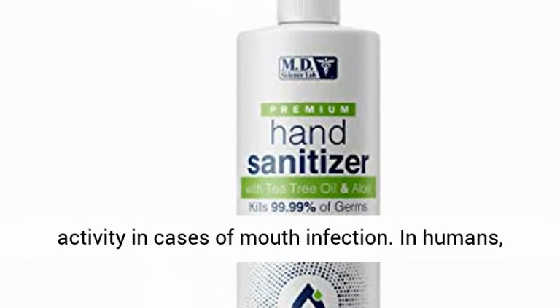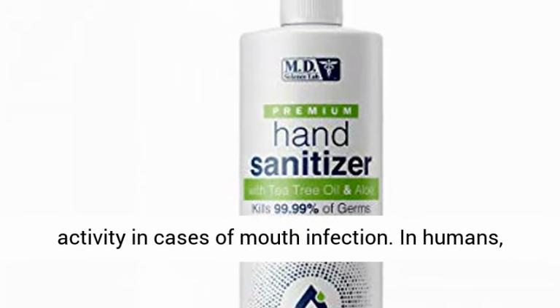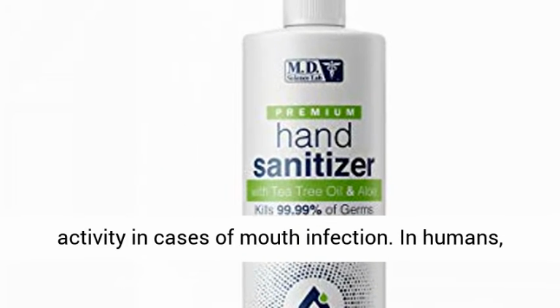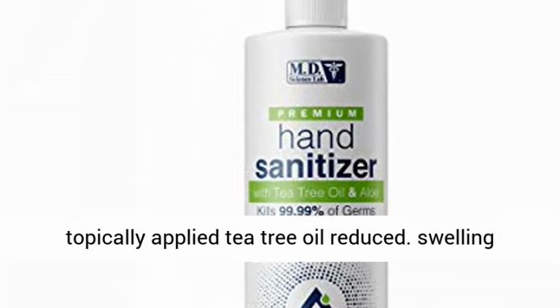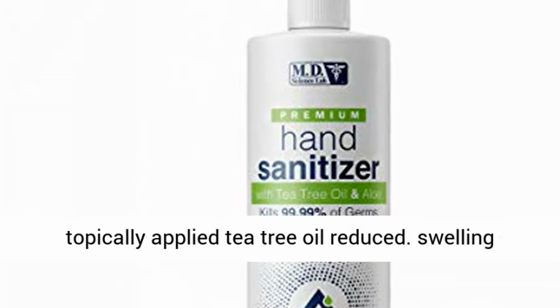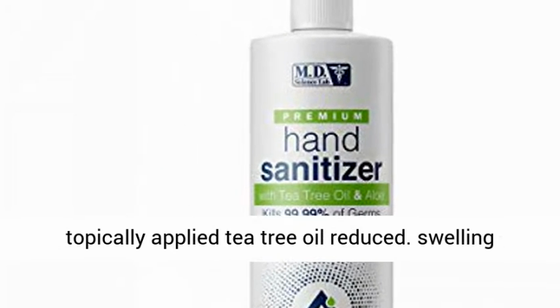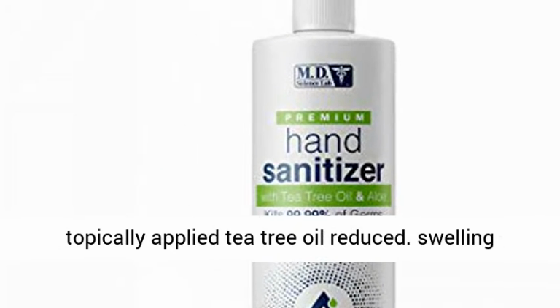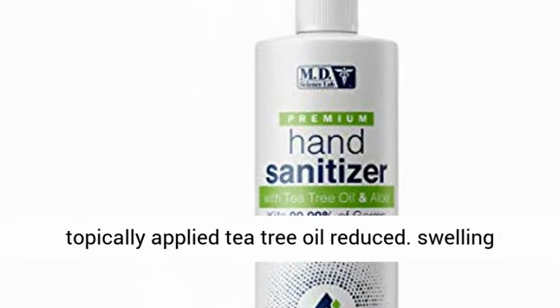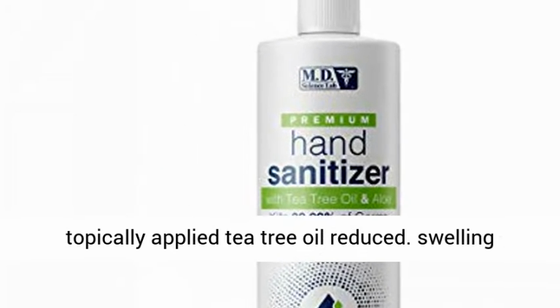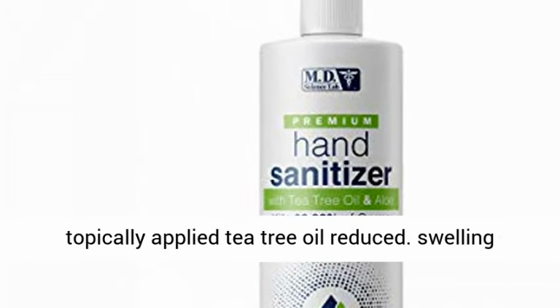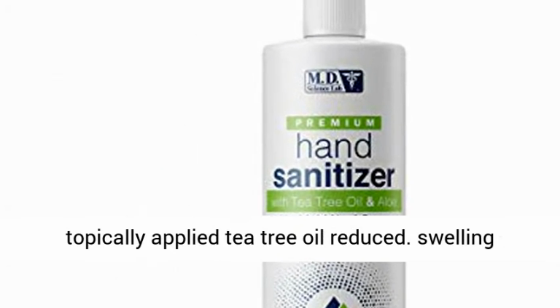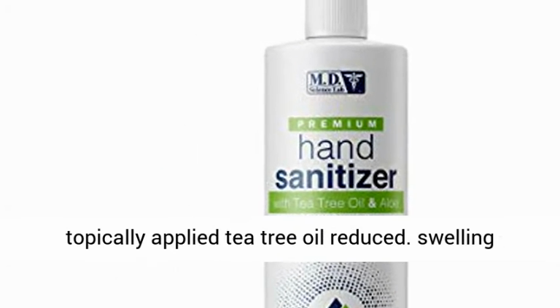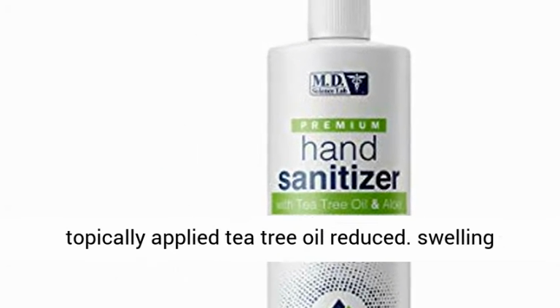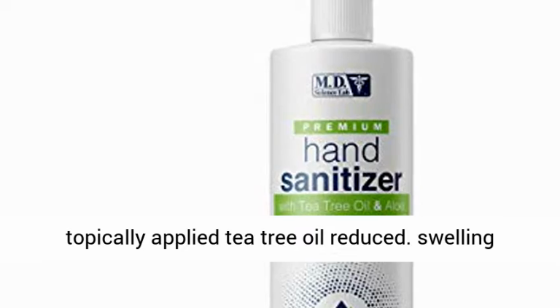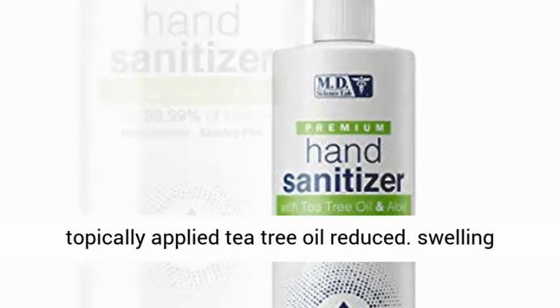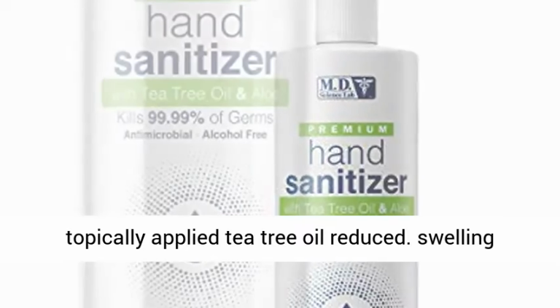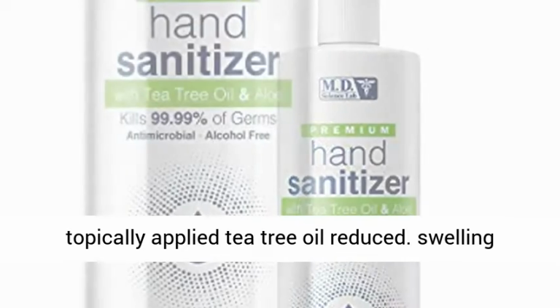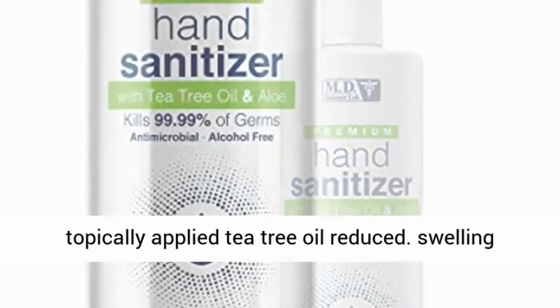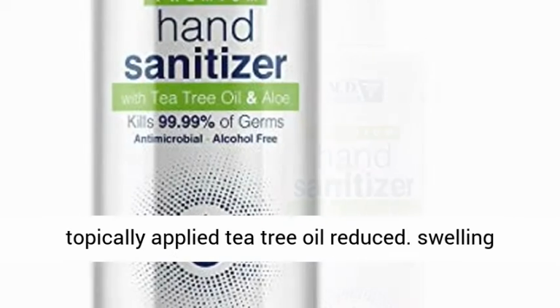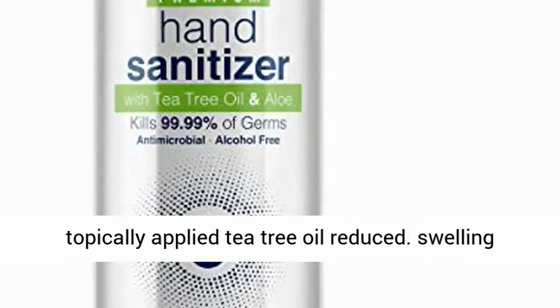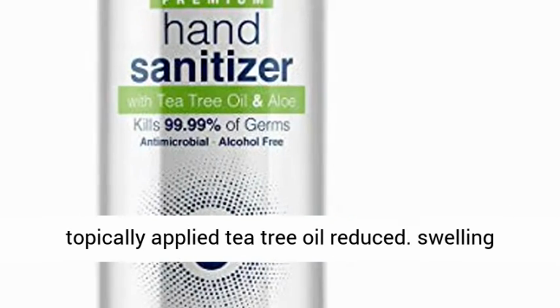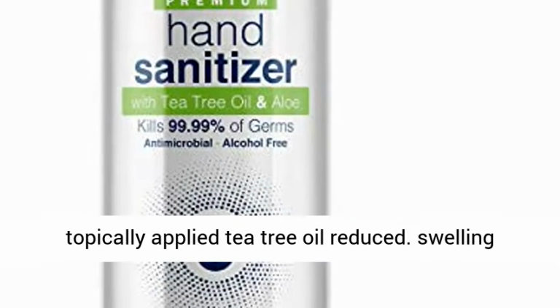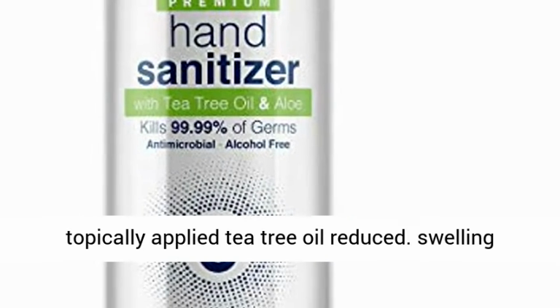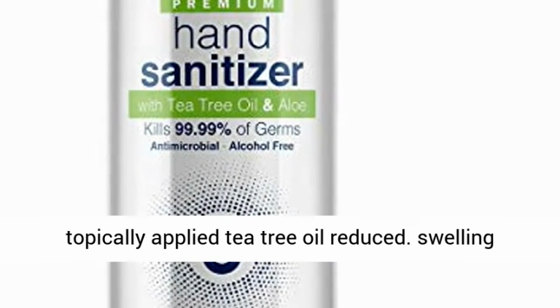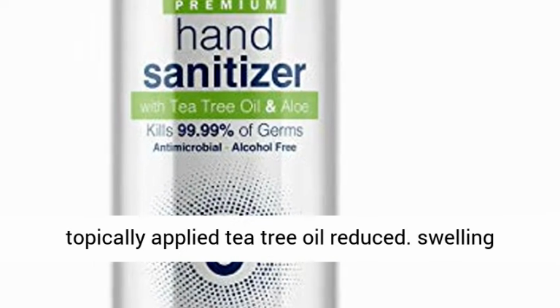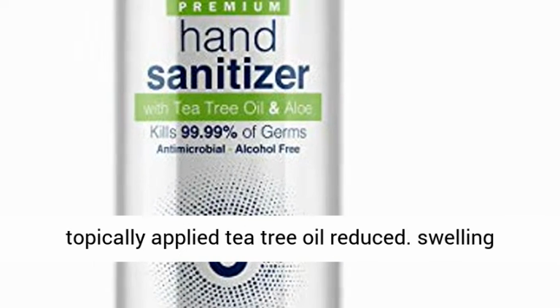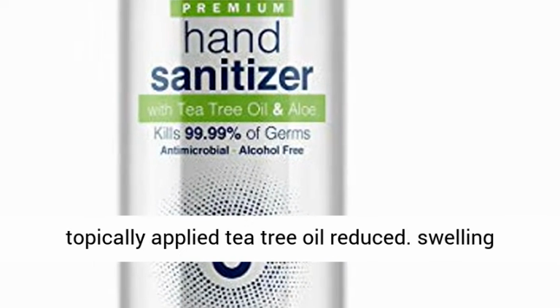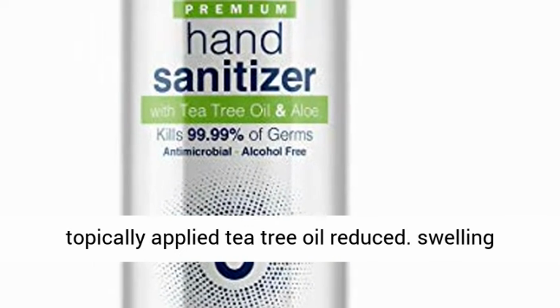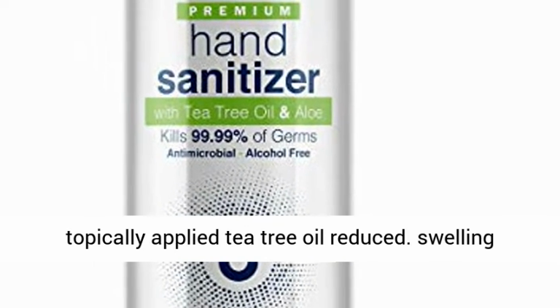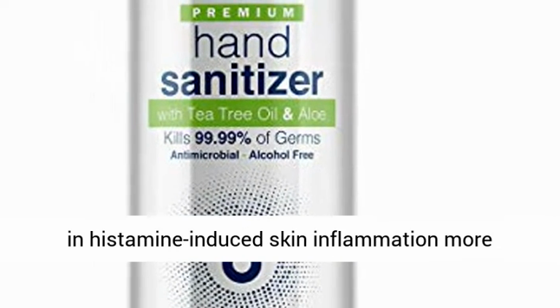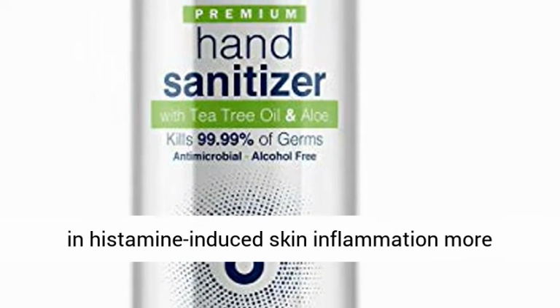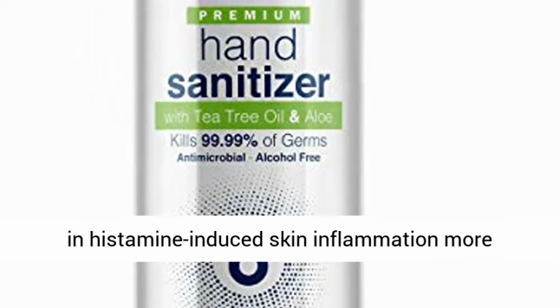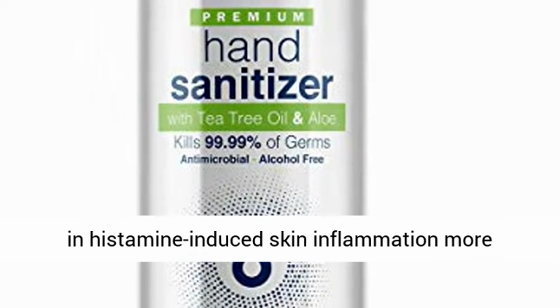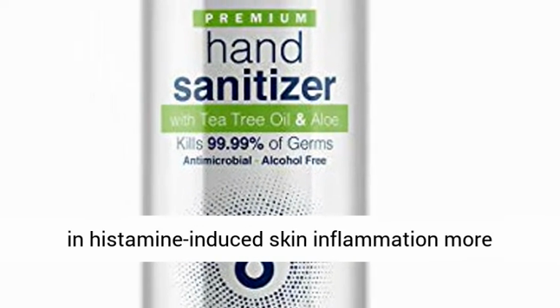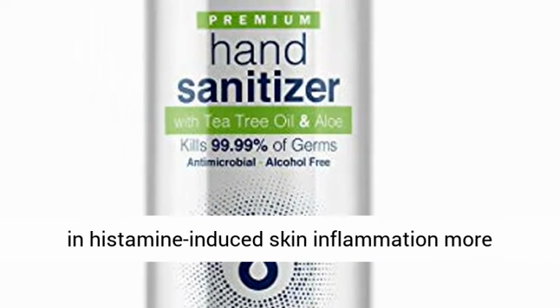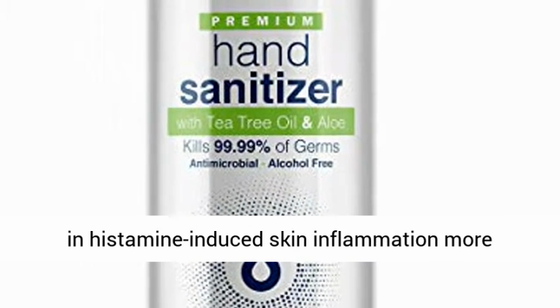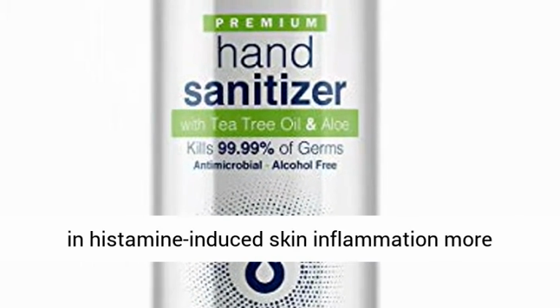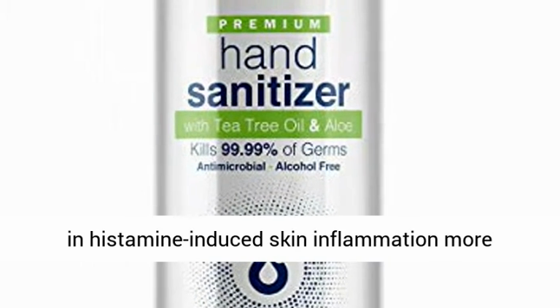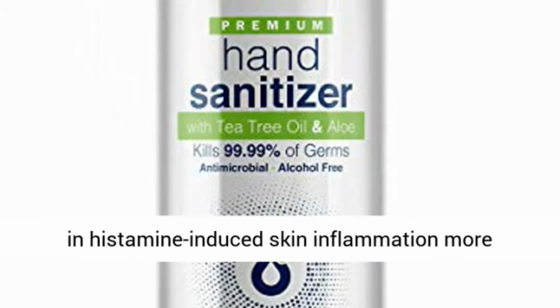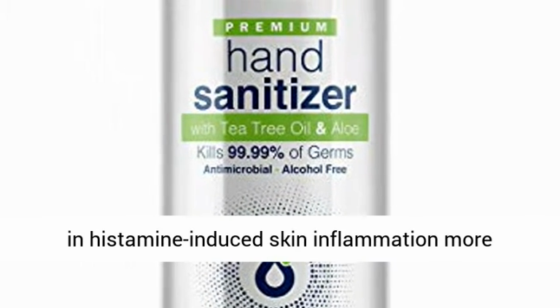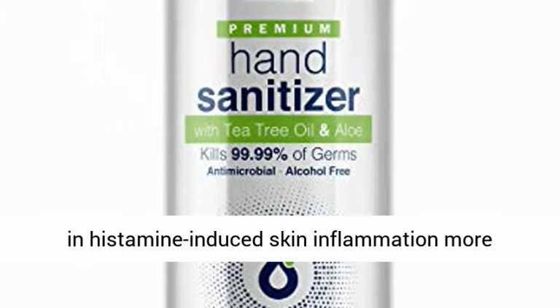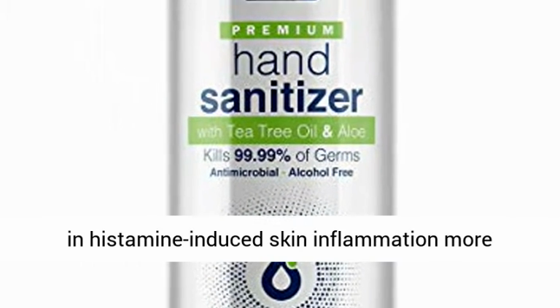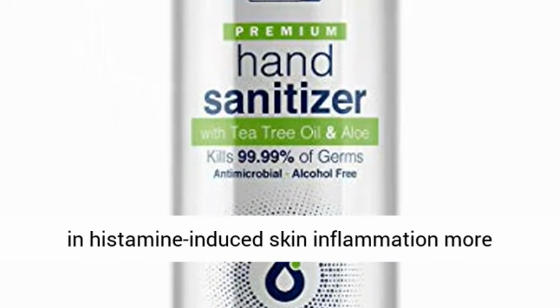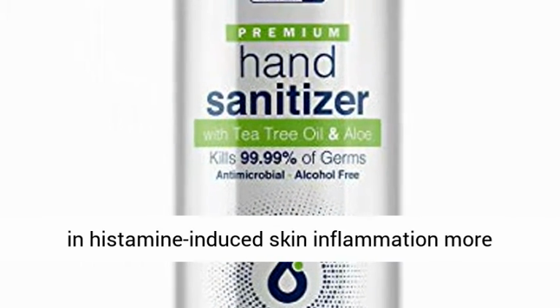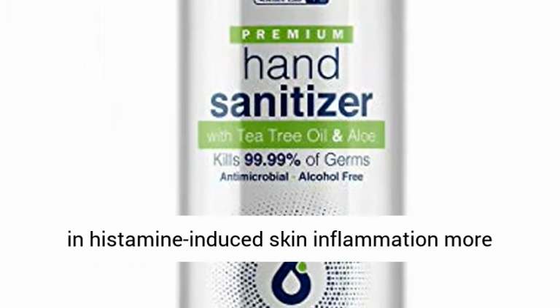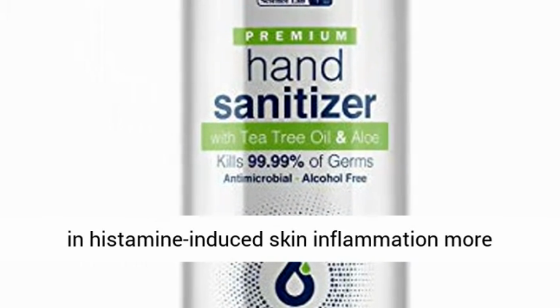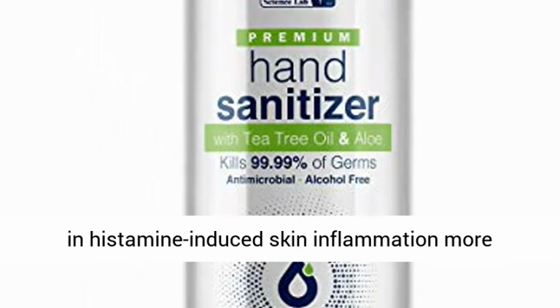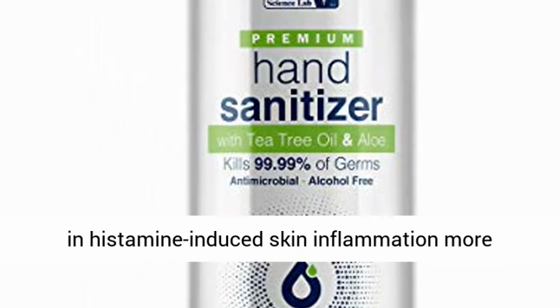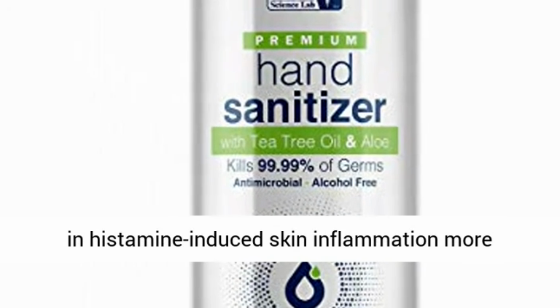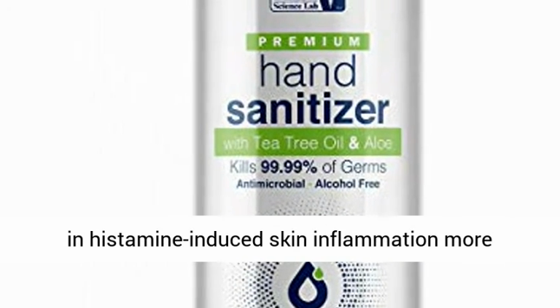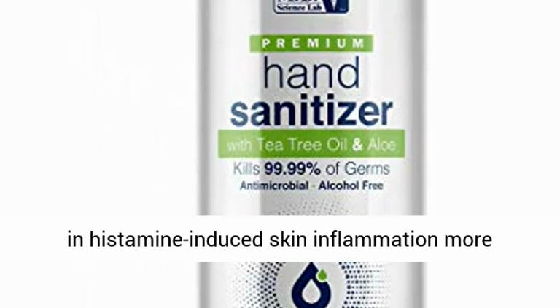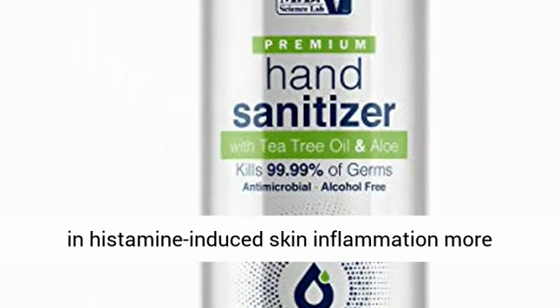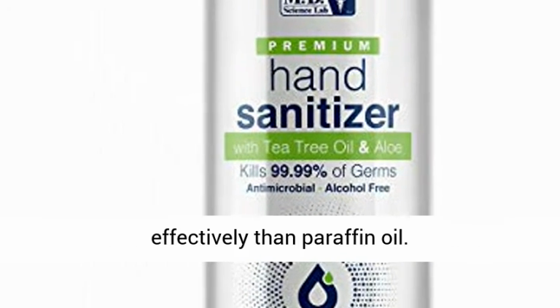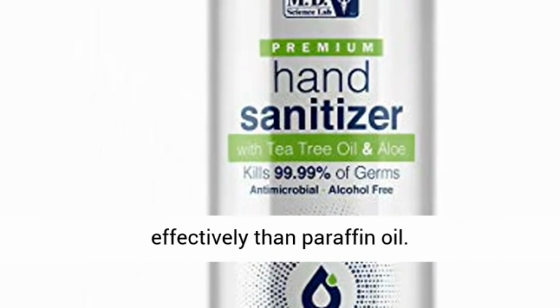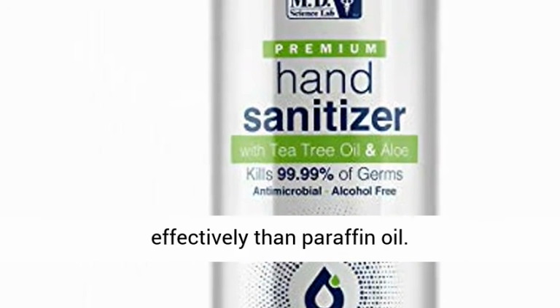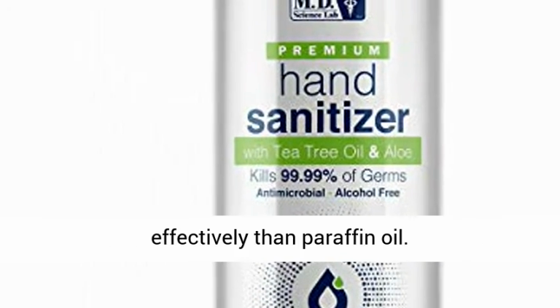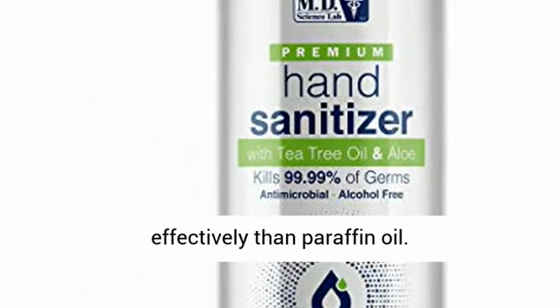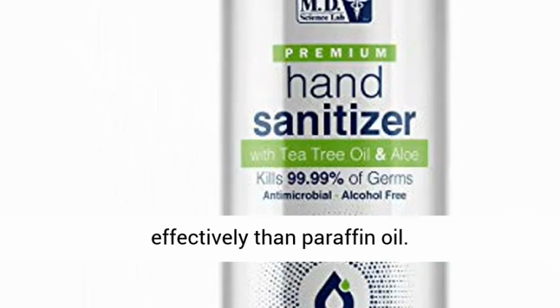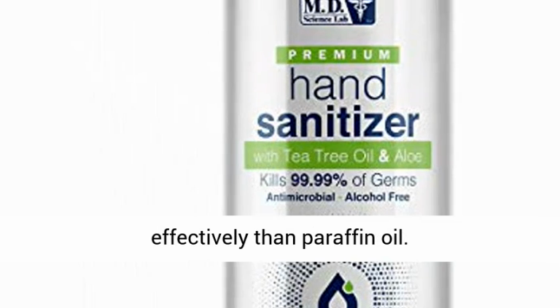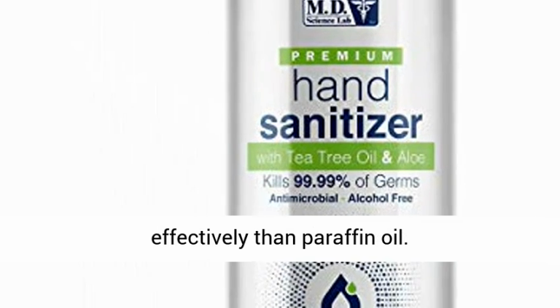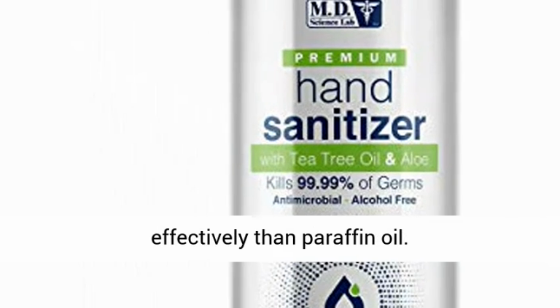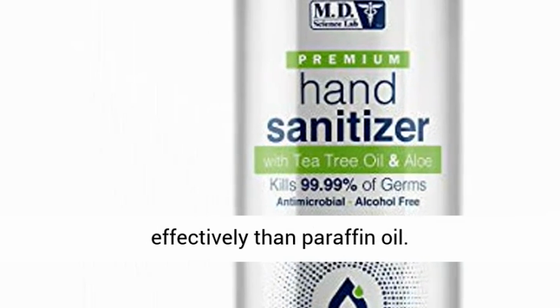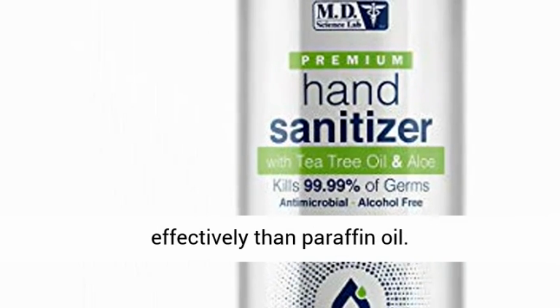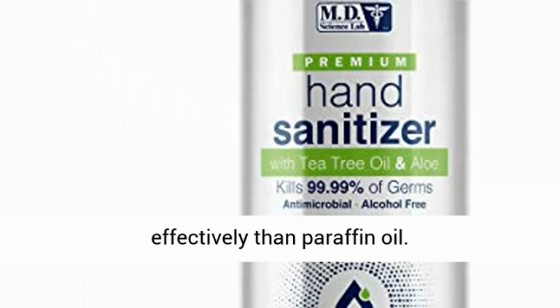In humans, topically applied tea tree oil reduced swelling and histamine-induced skin inflammation more effectively than paraffin oil.